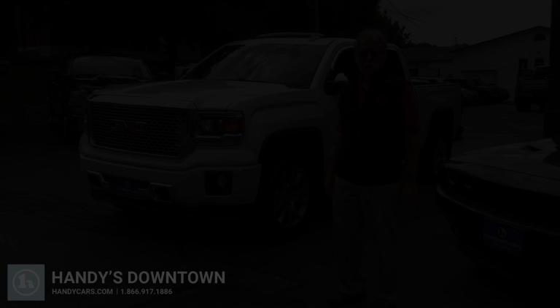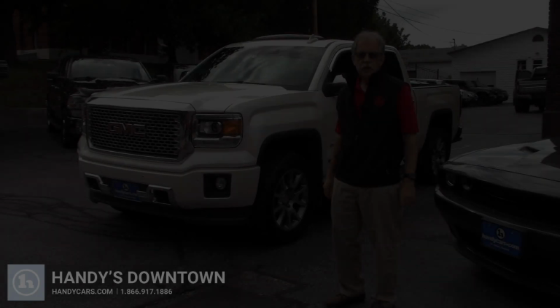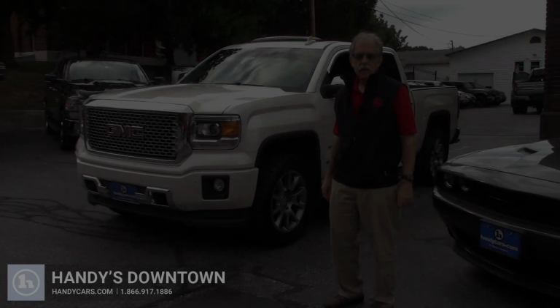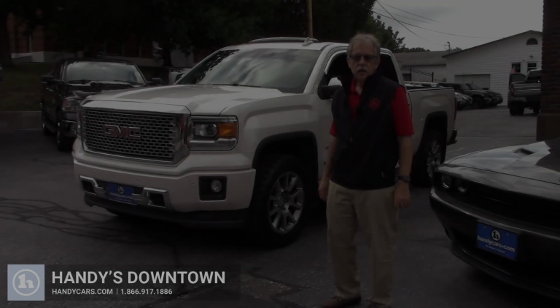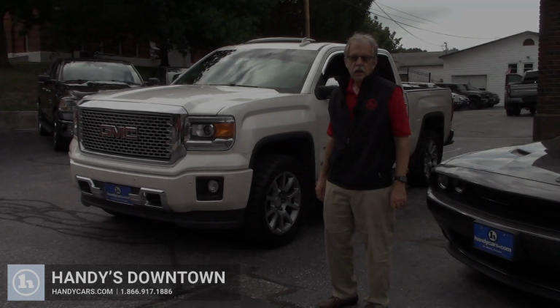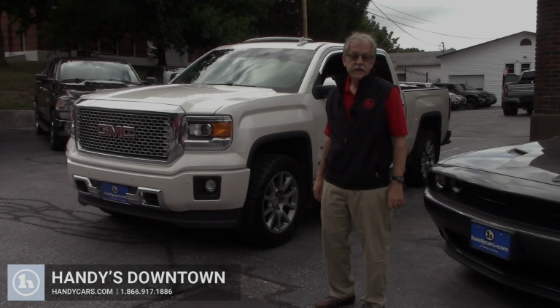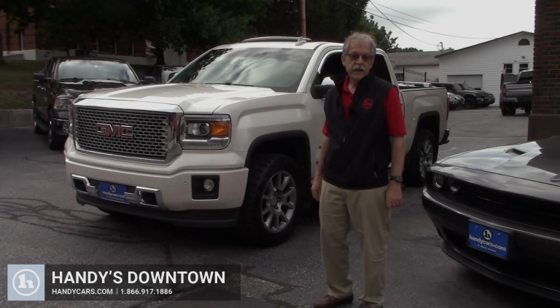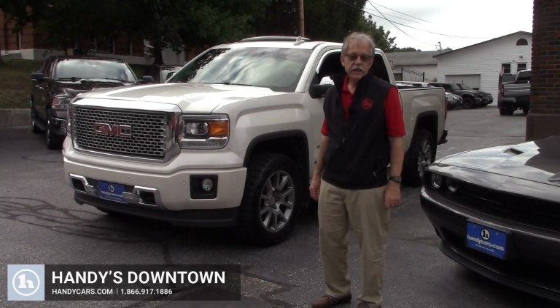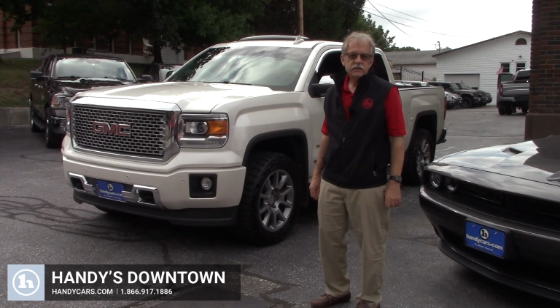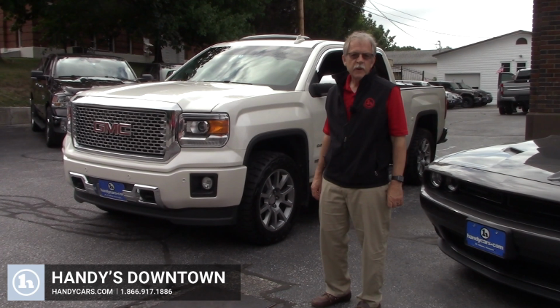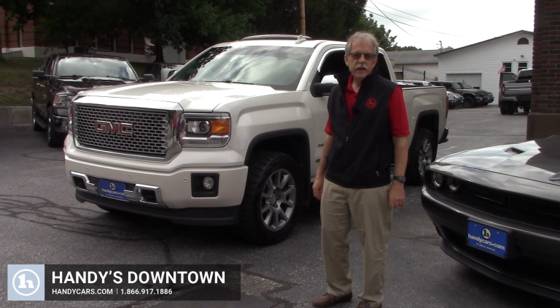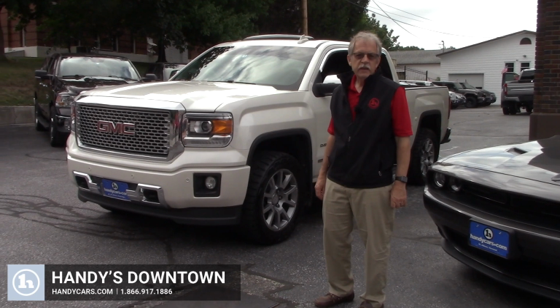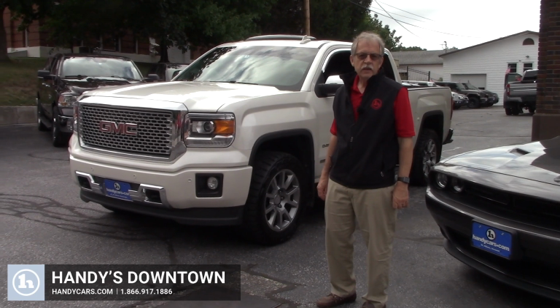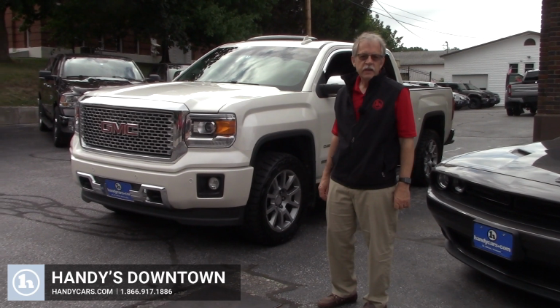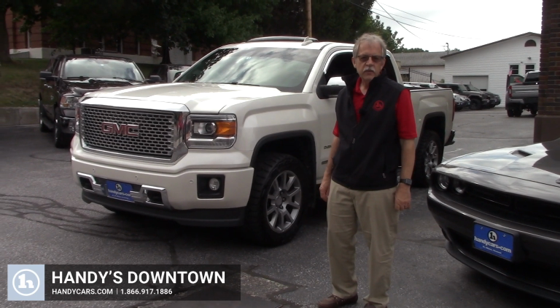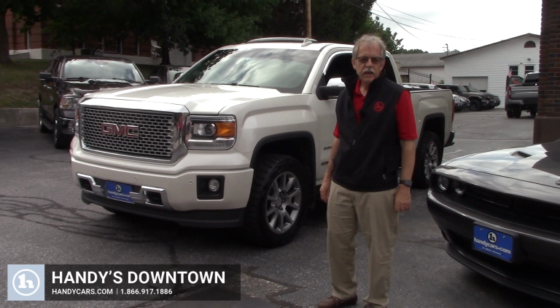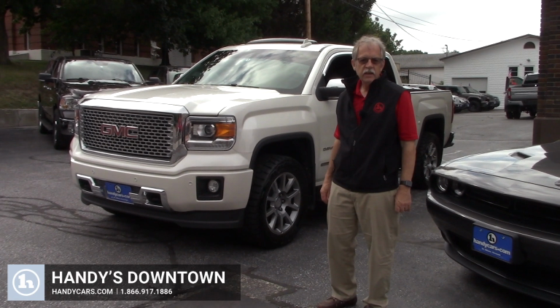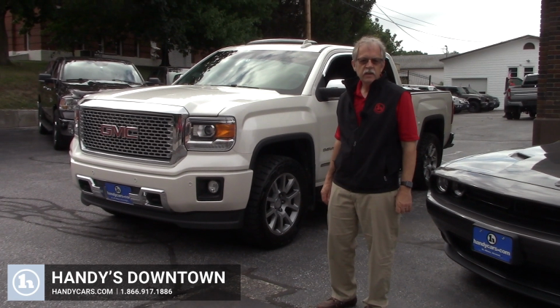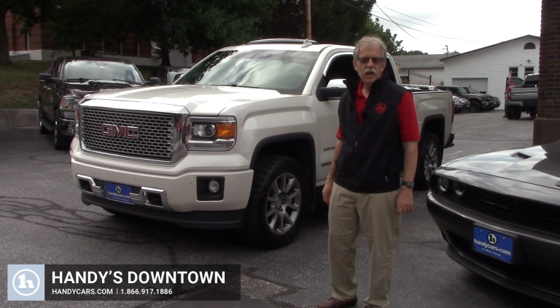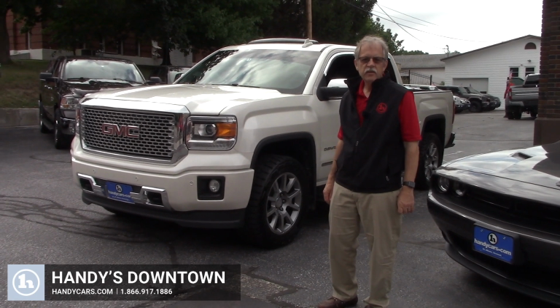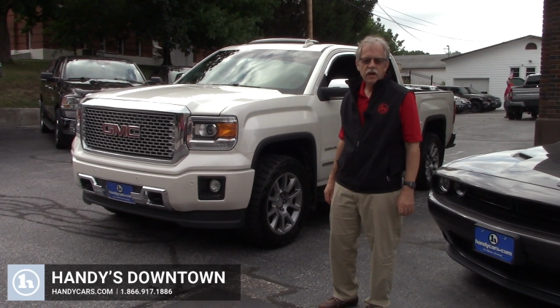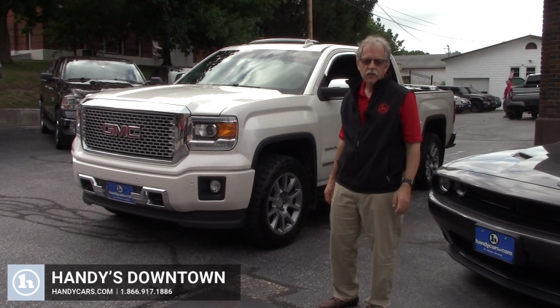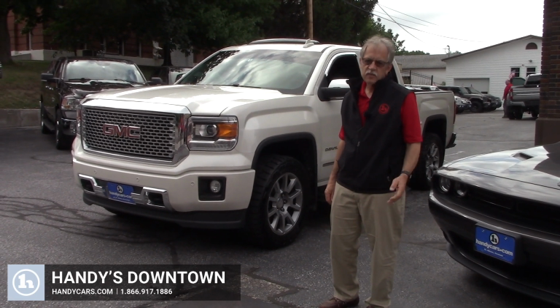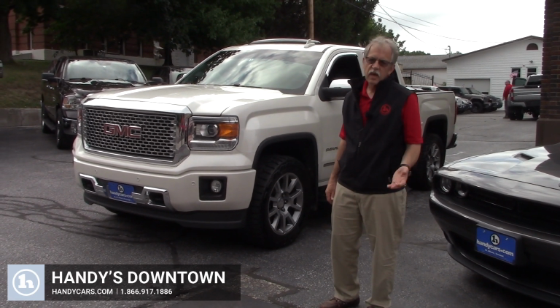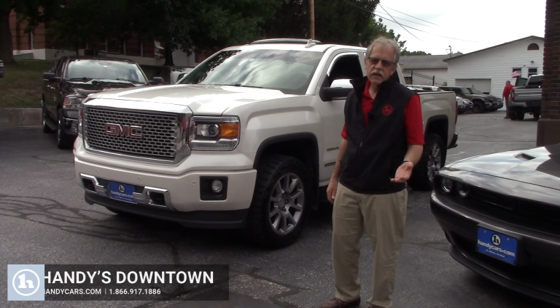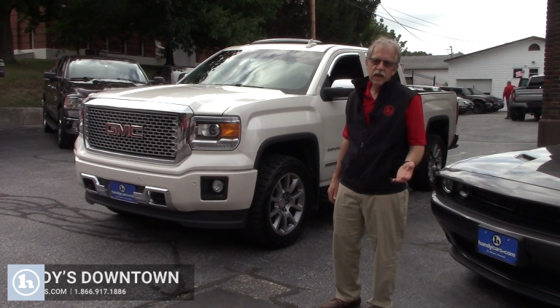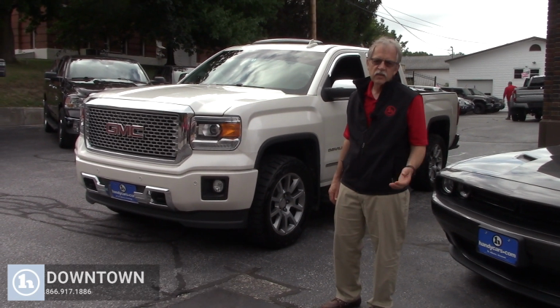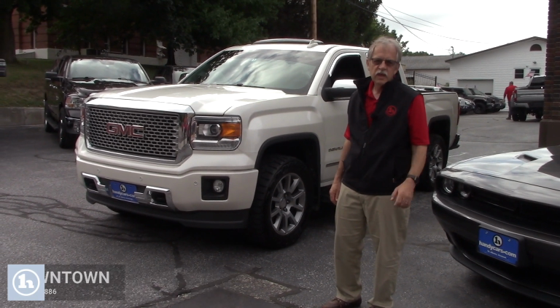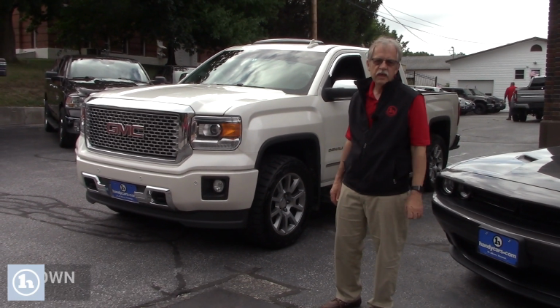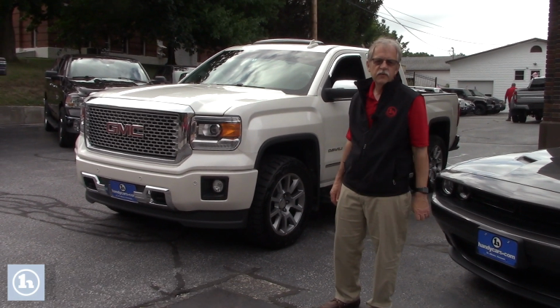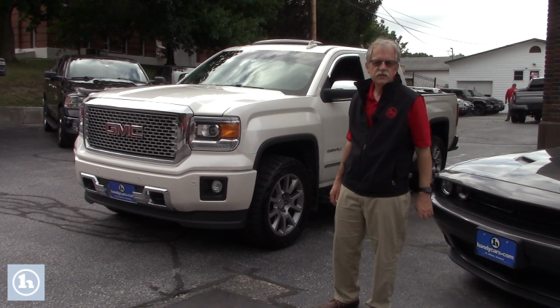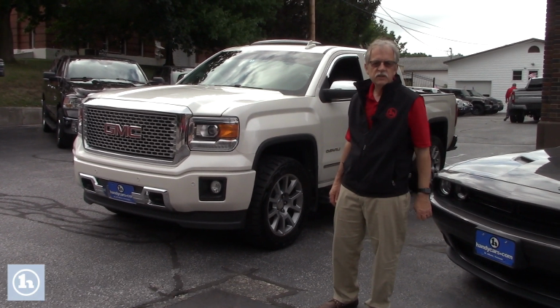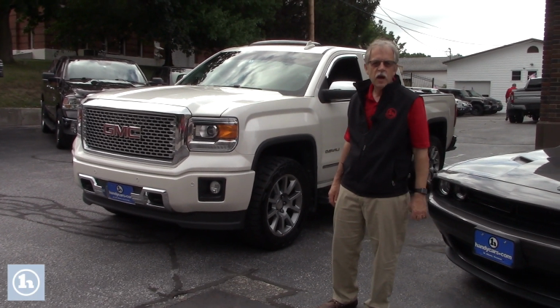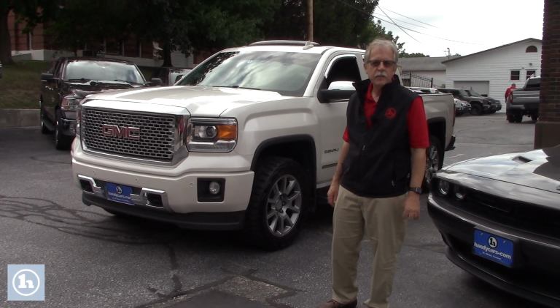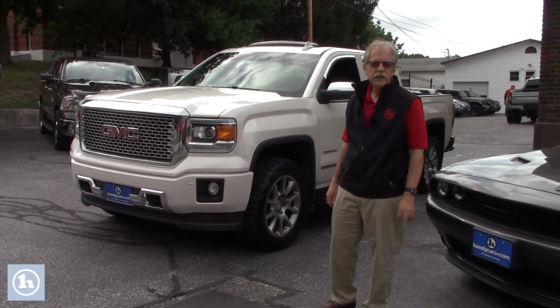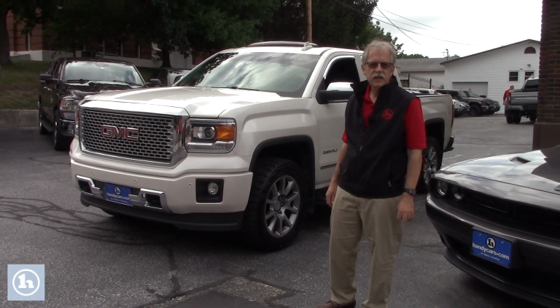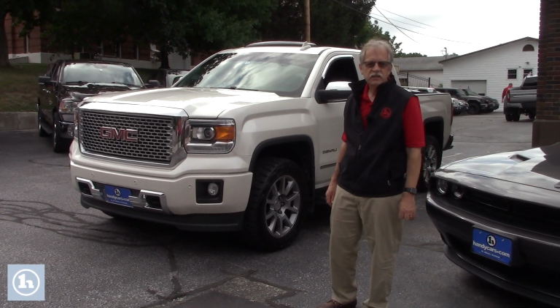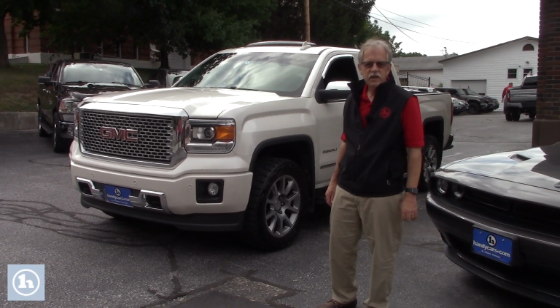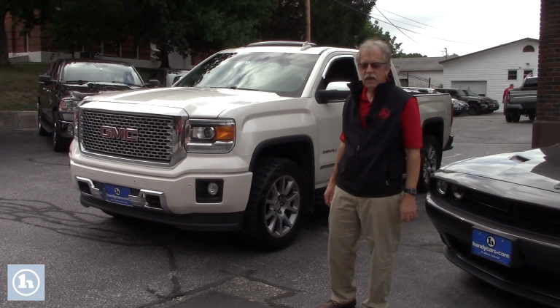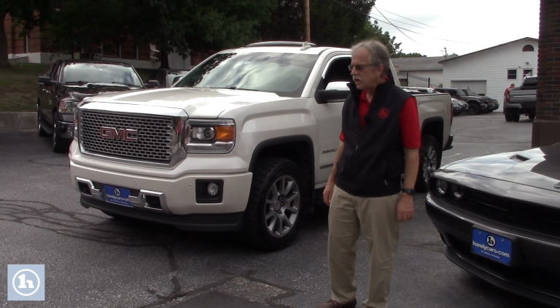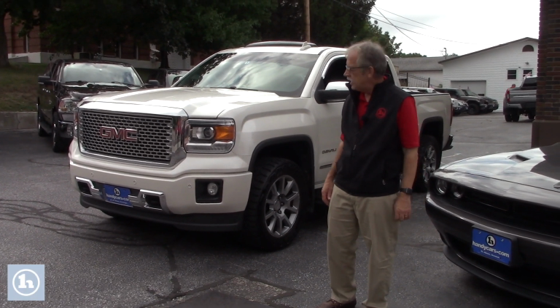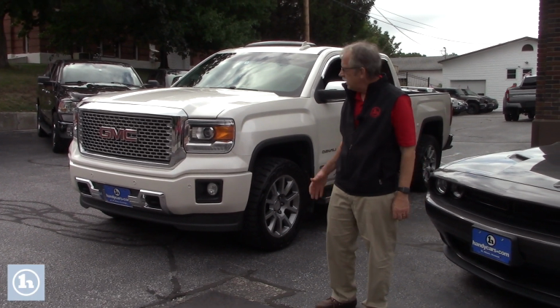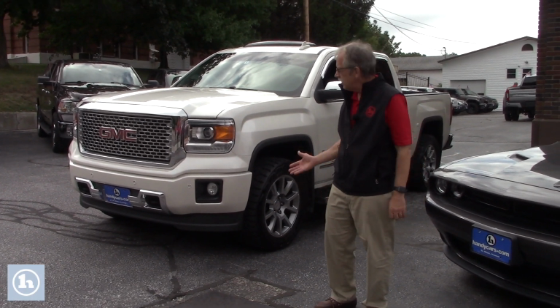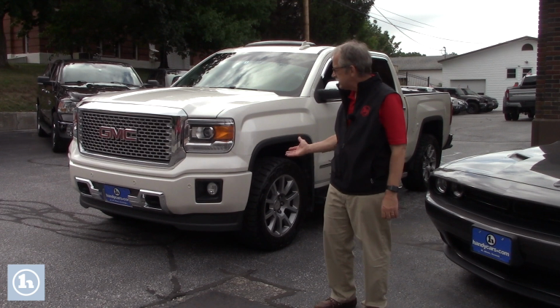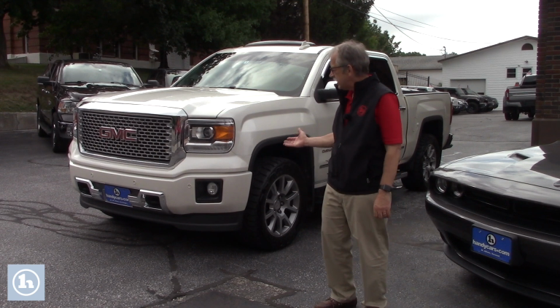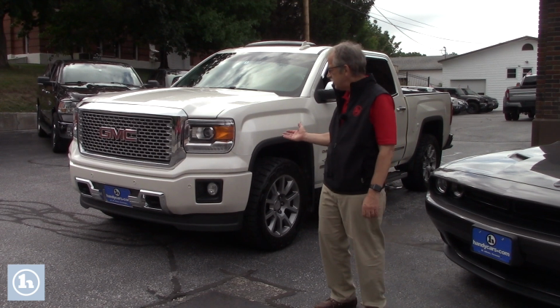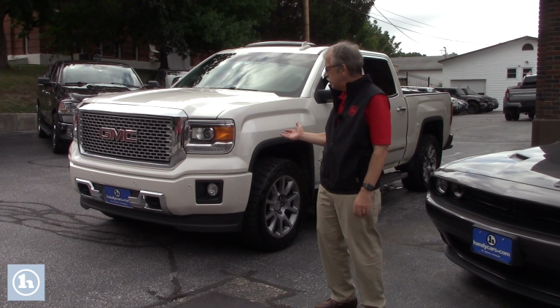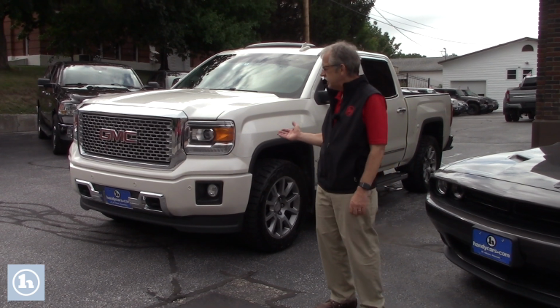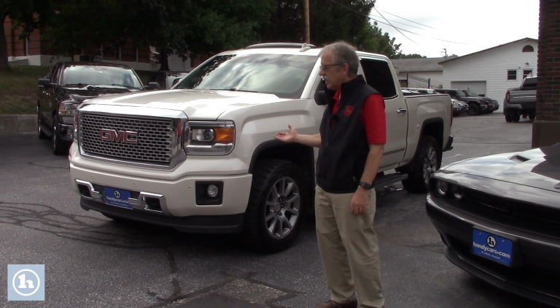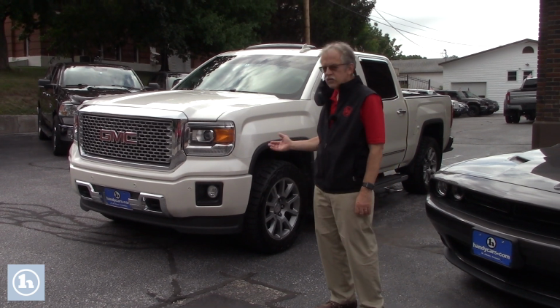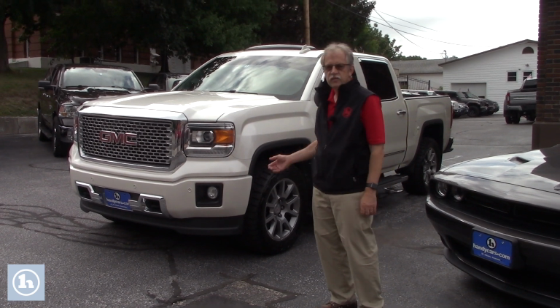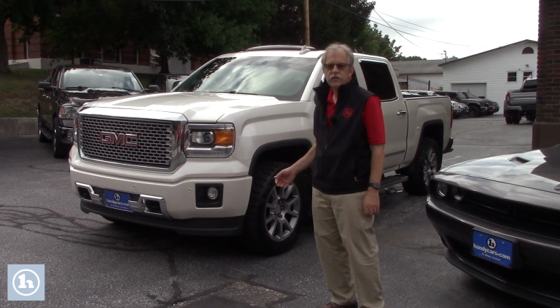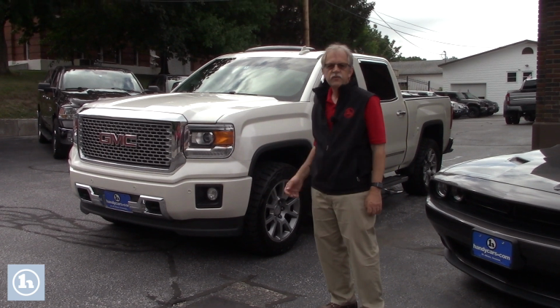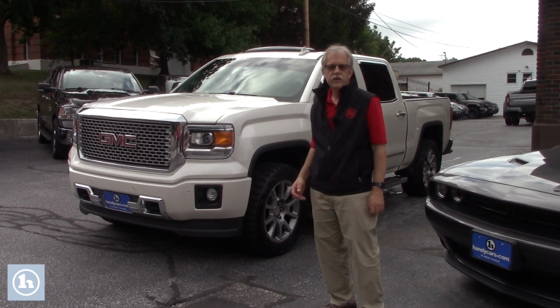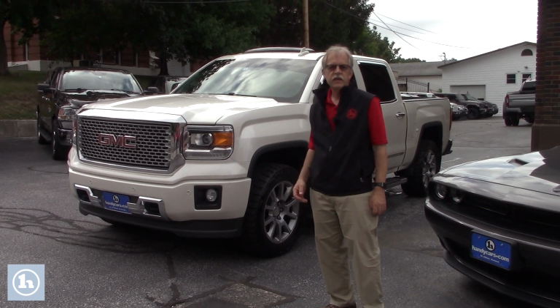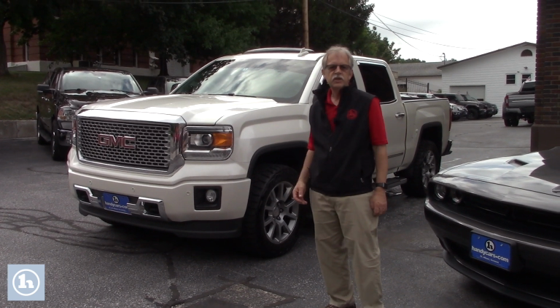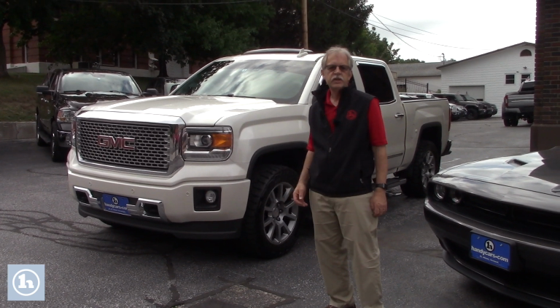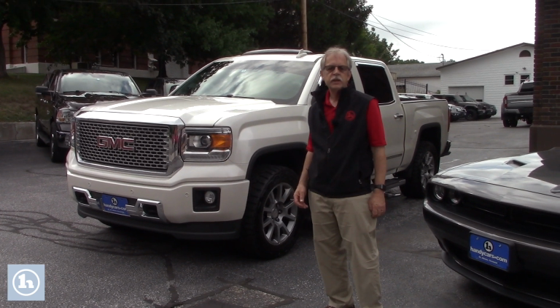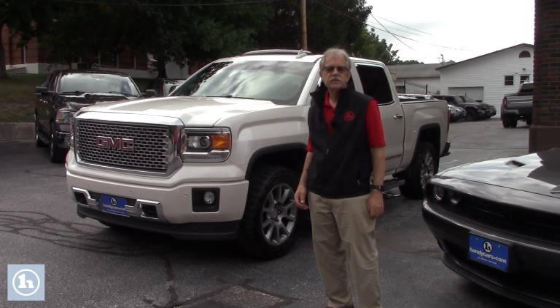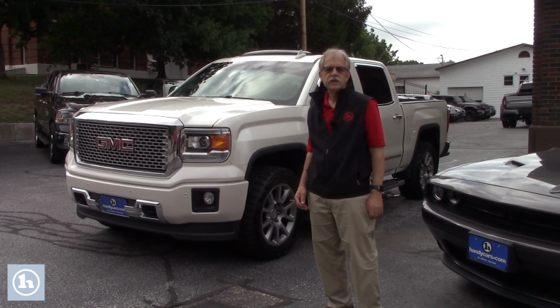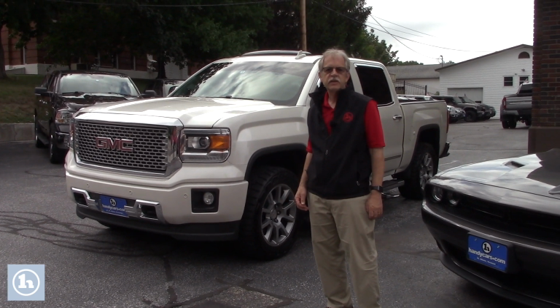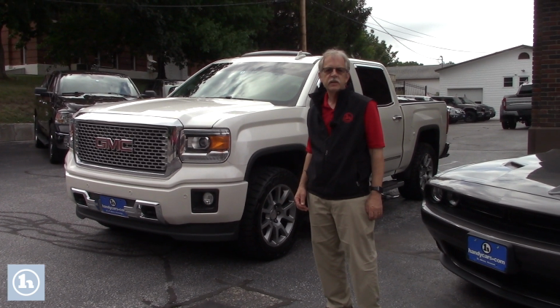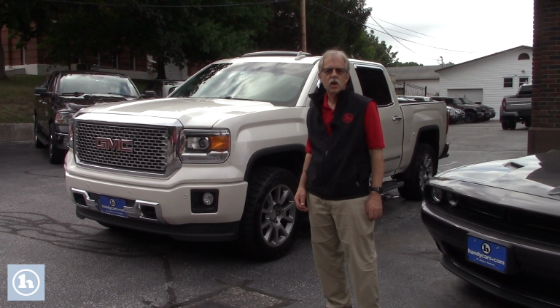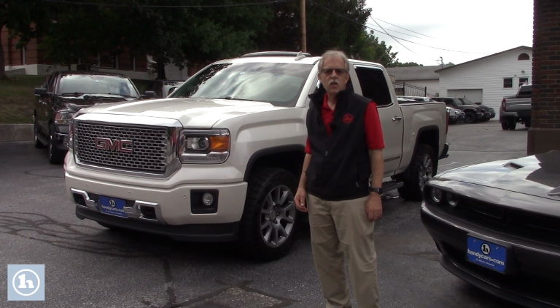Hi KD, it's Mike here at Handy Downtown. Thank you for stopping yesterday. Here's that 2015 GMC Denali.